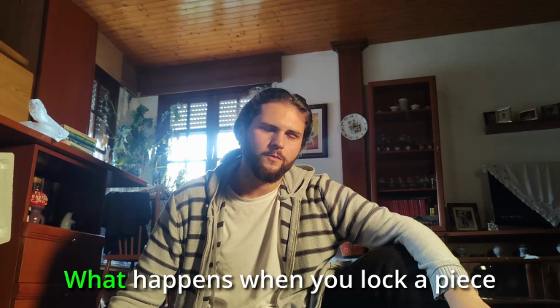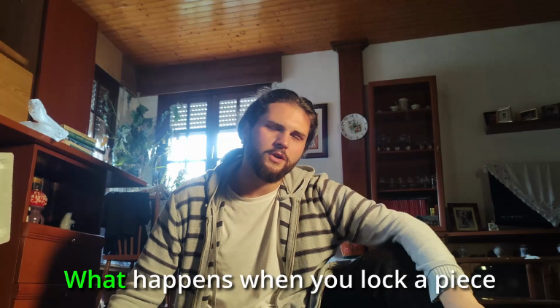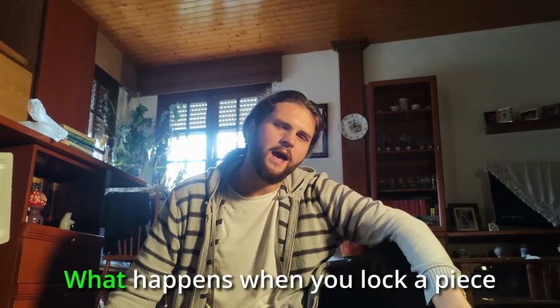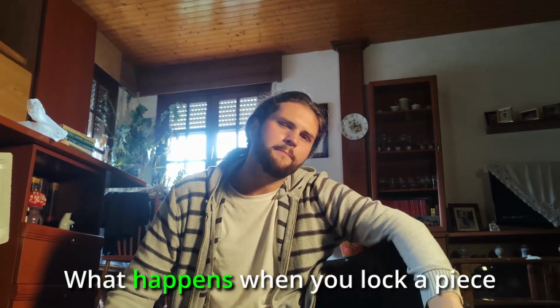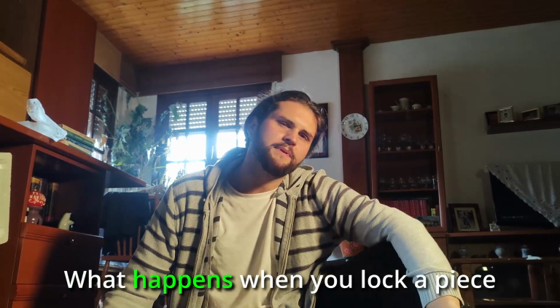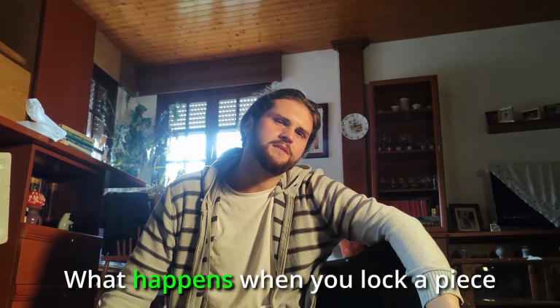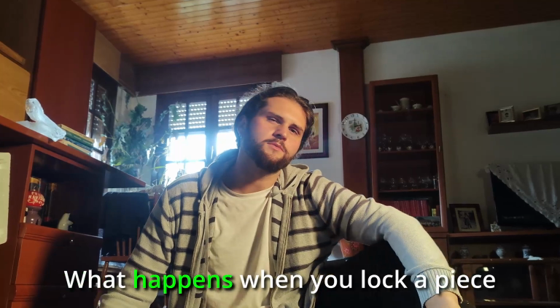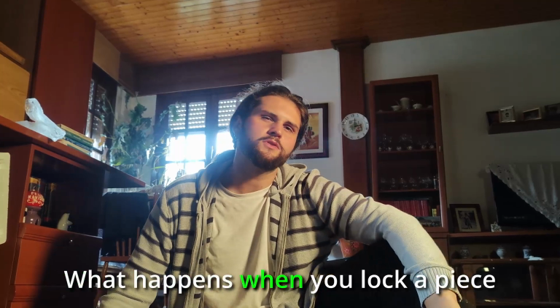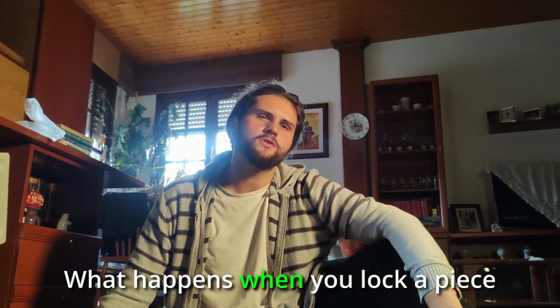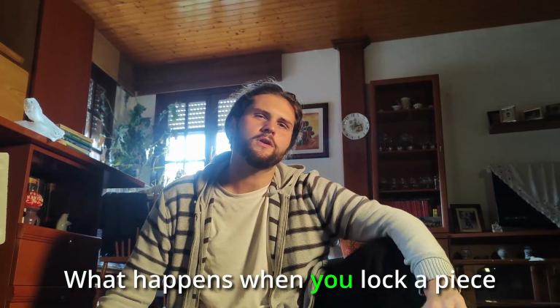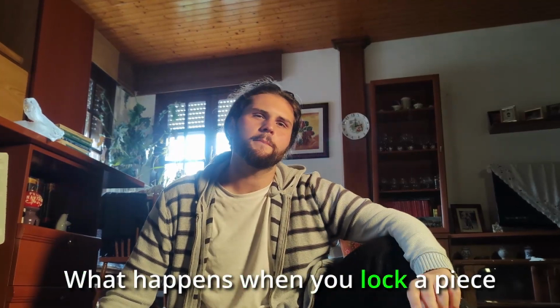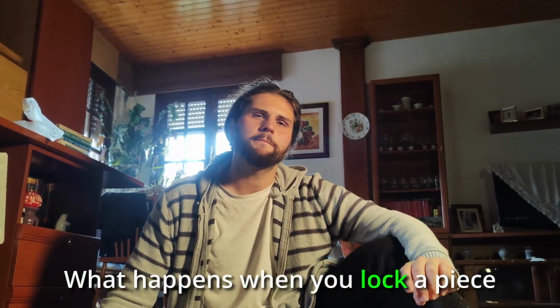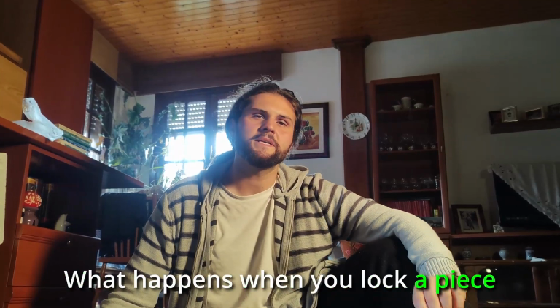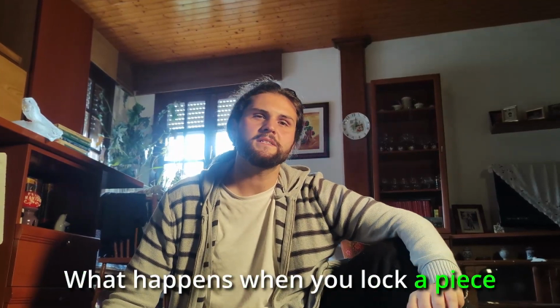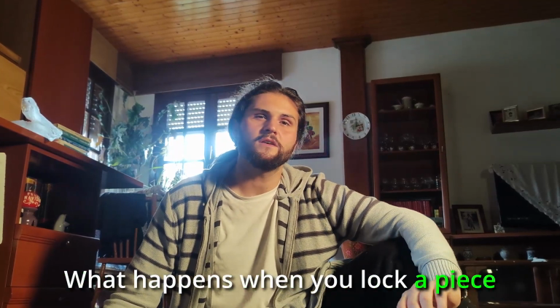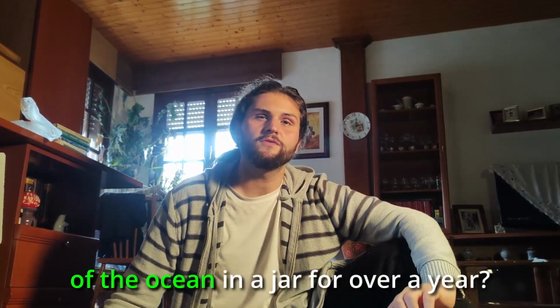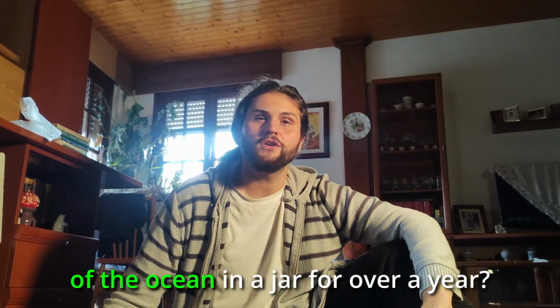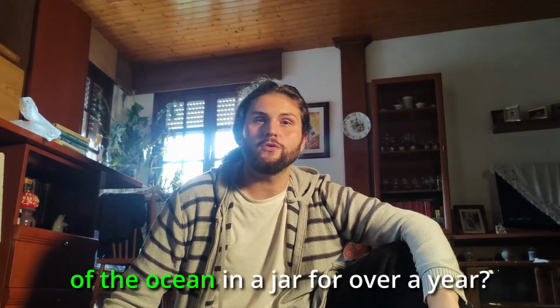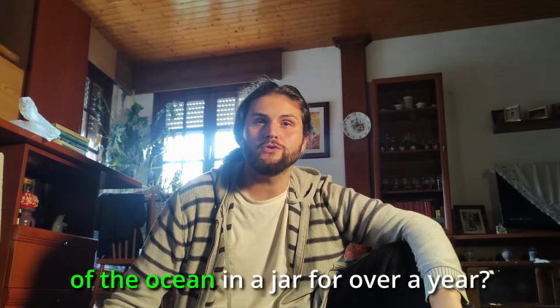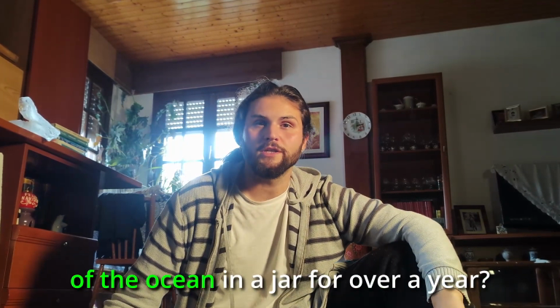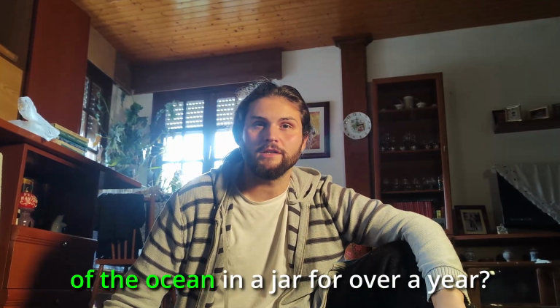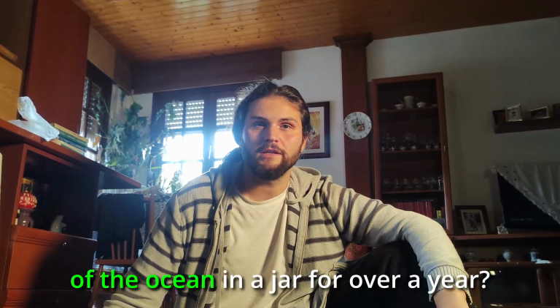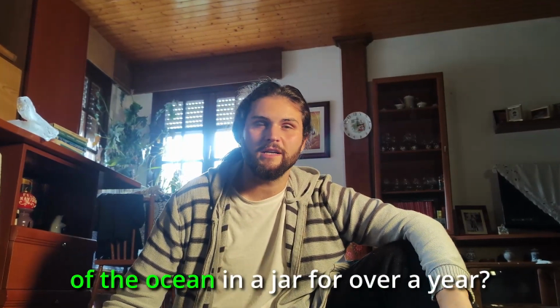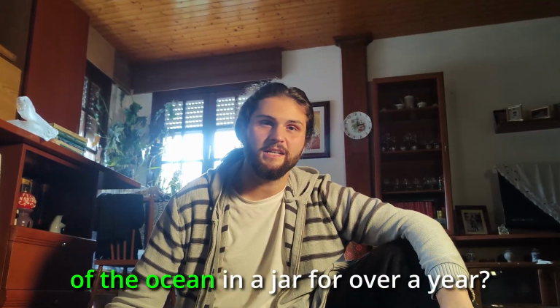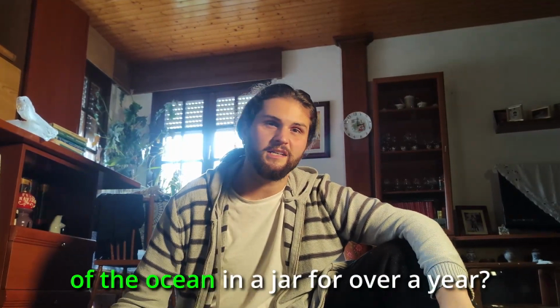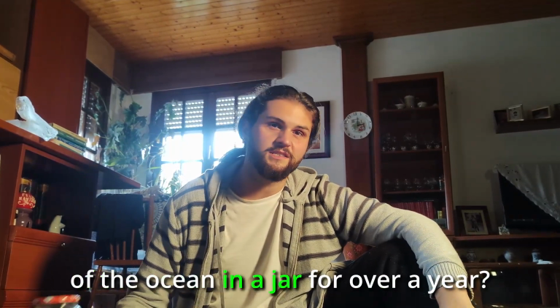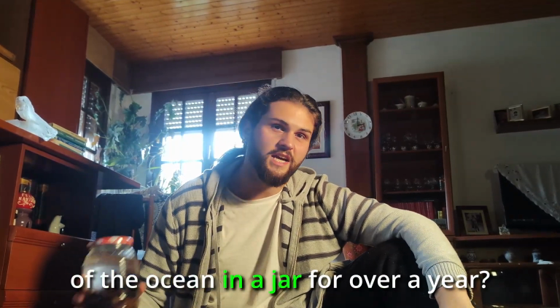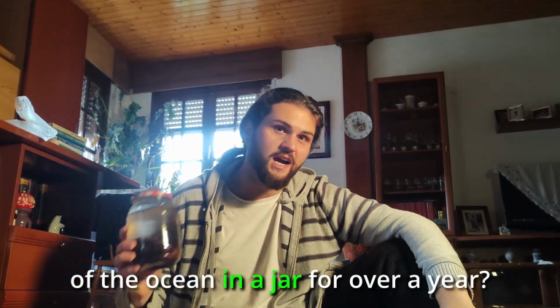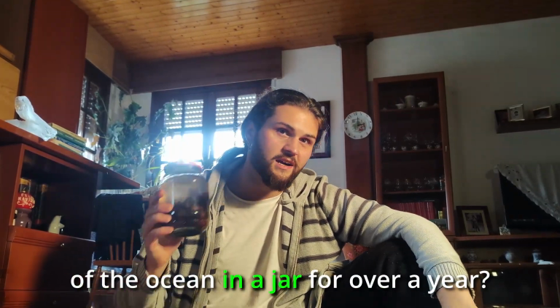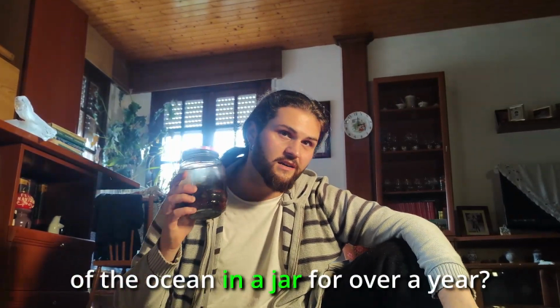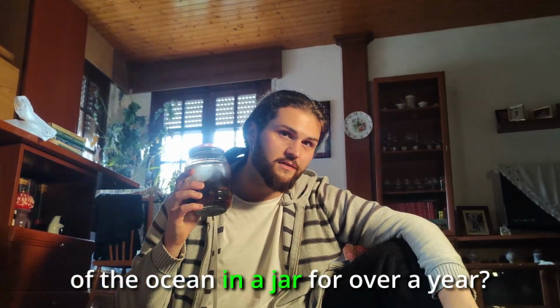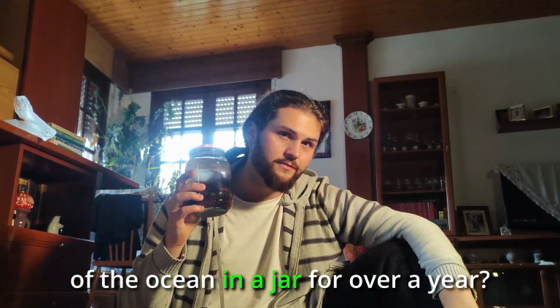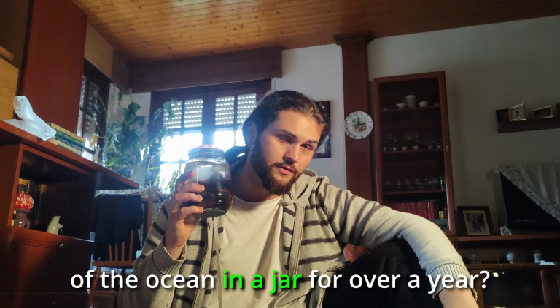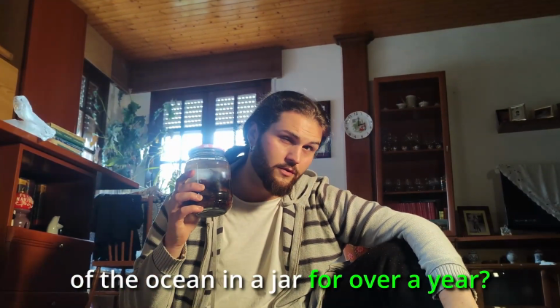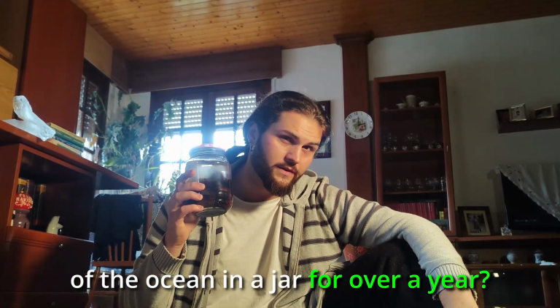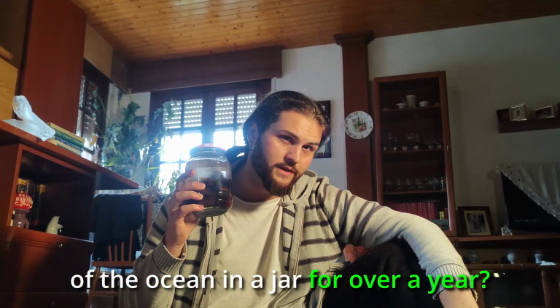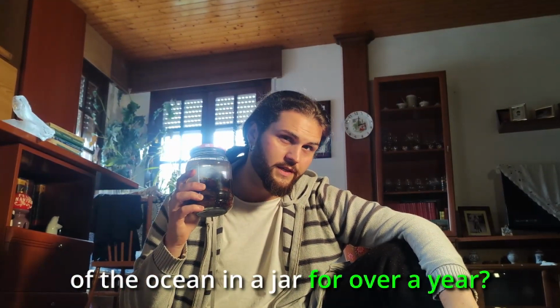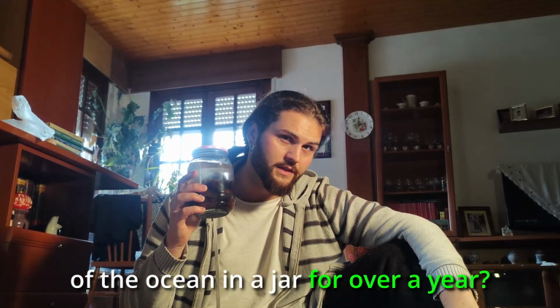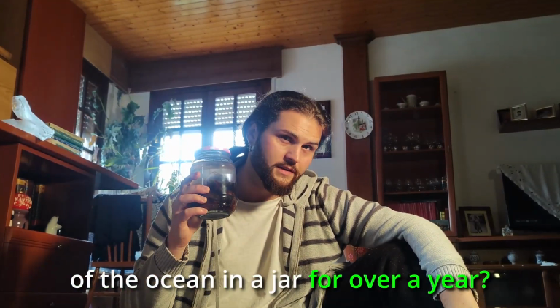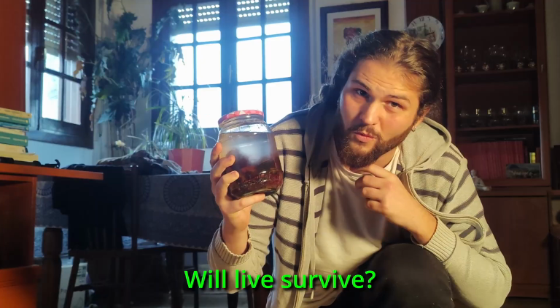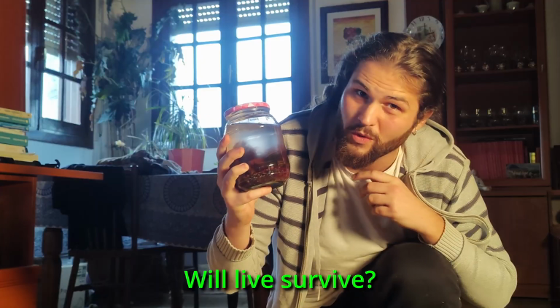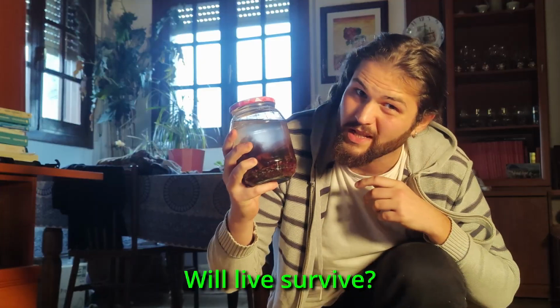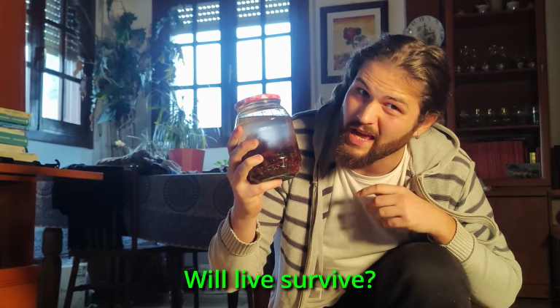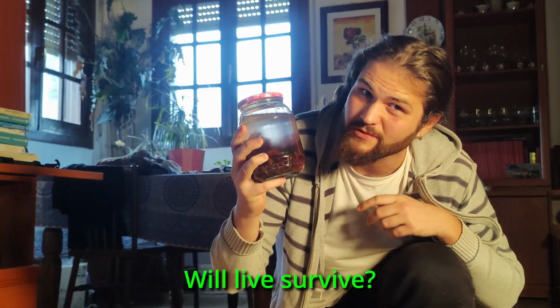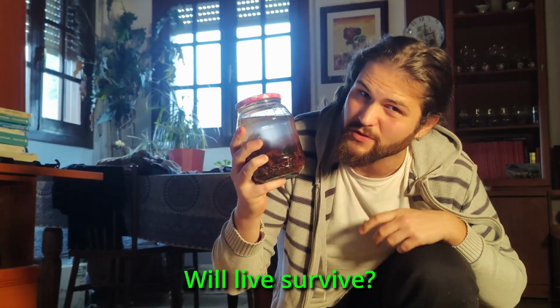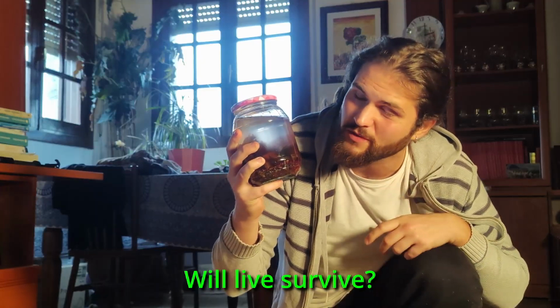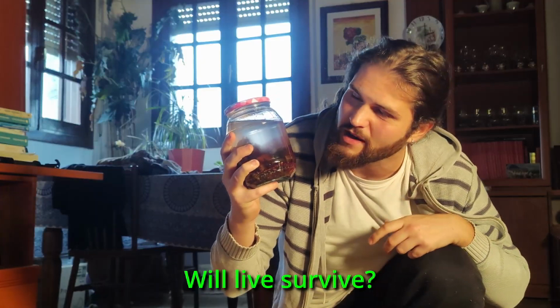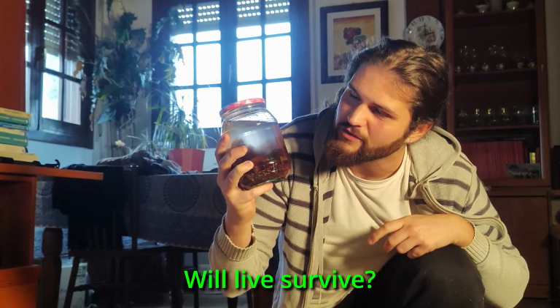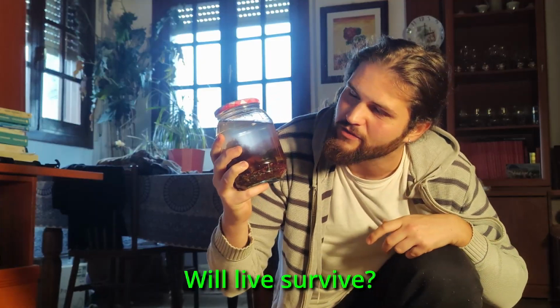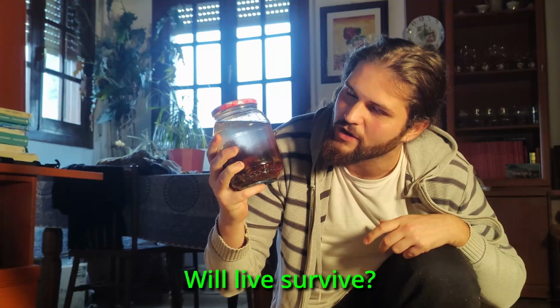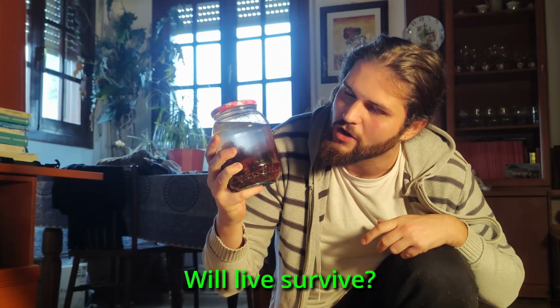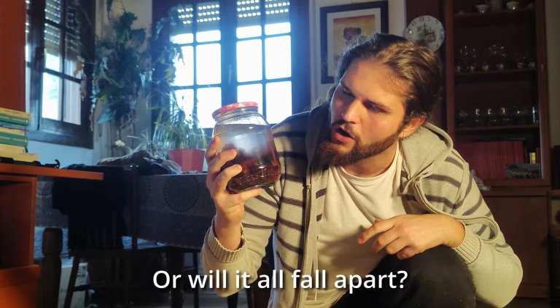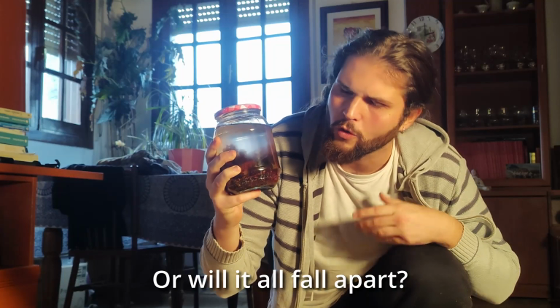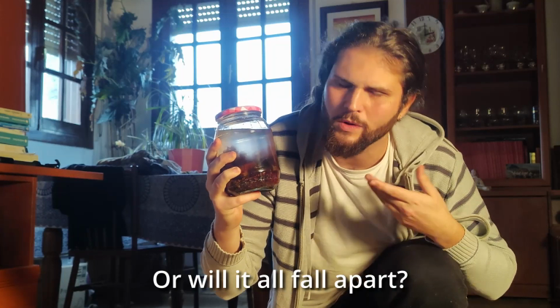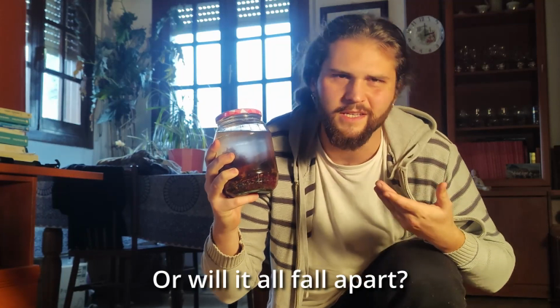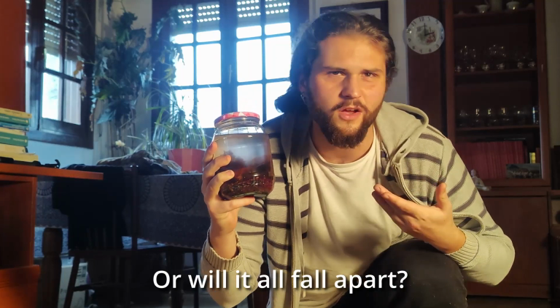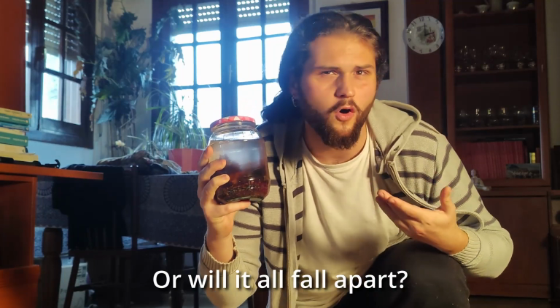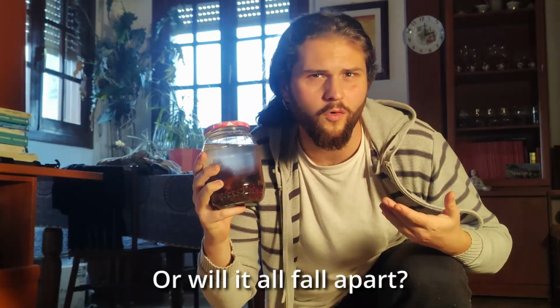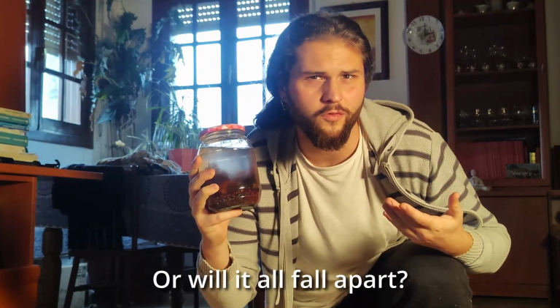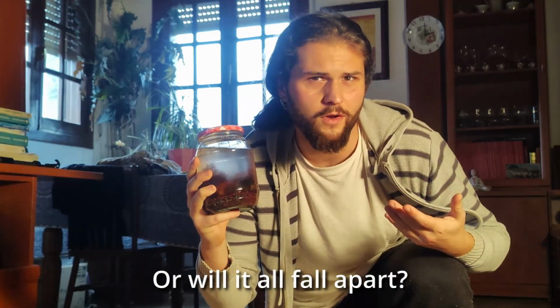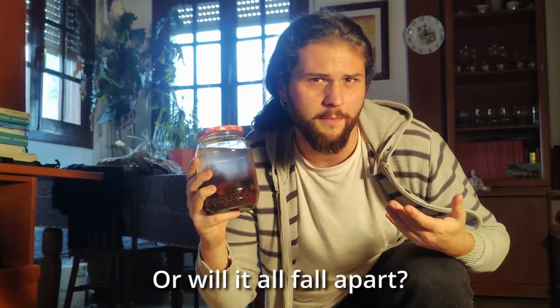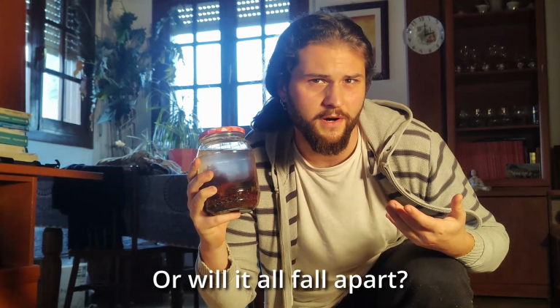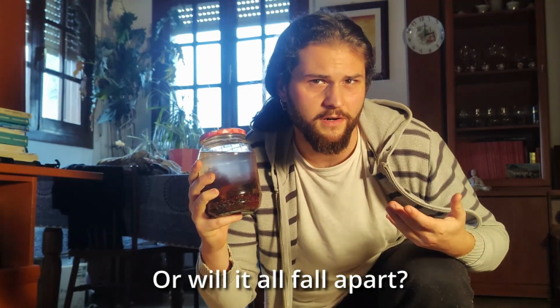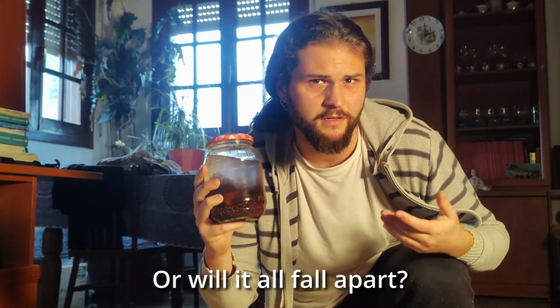What happens when you lock a piece of the ocean in a jar for over a year? Will life survive, or will it all fall apart?